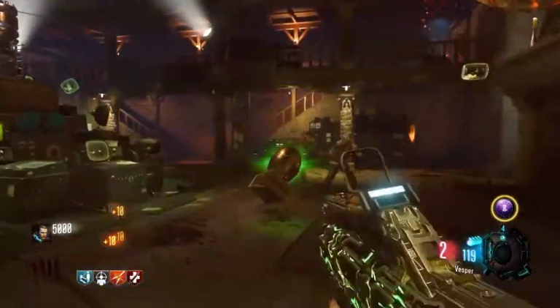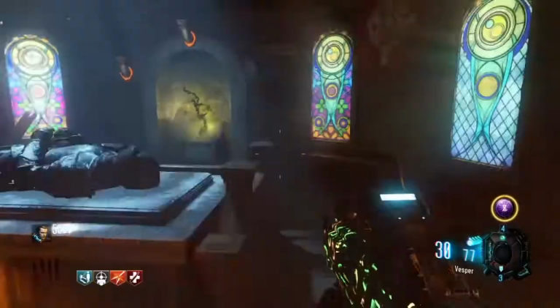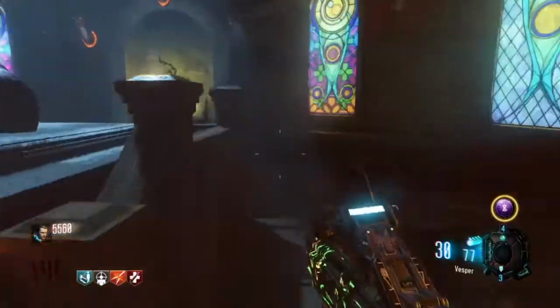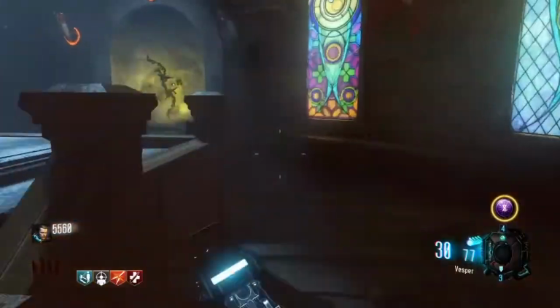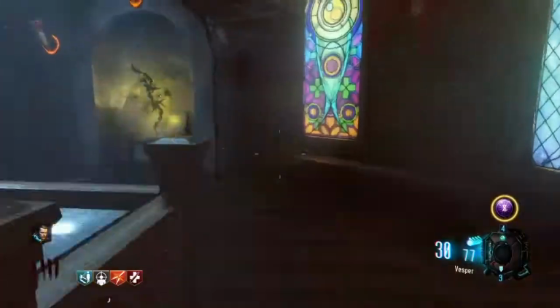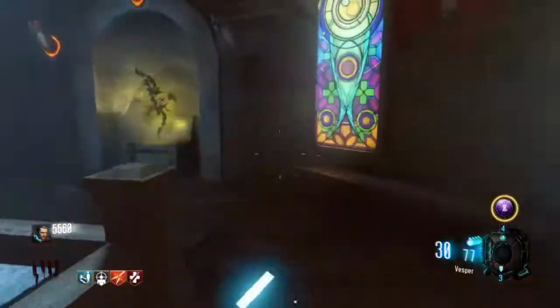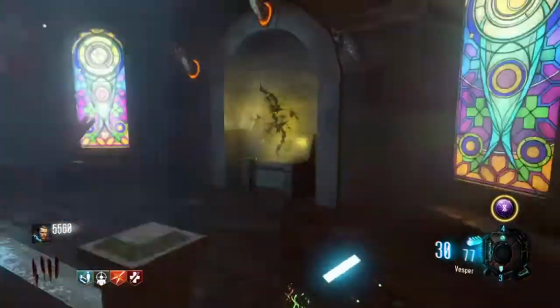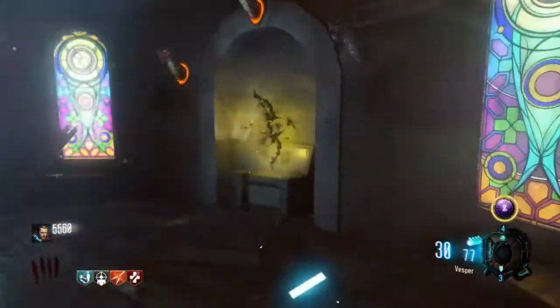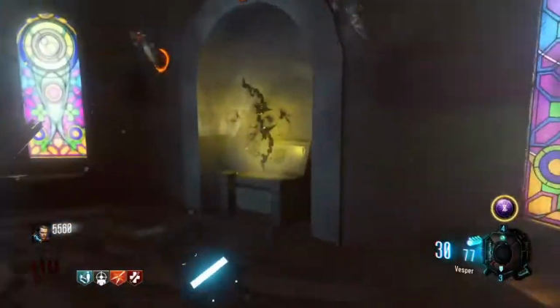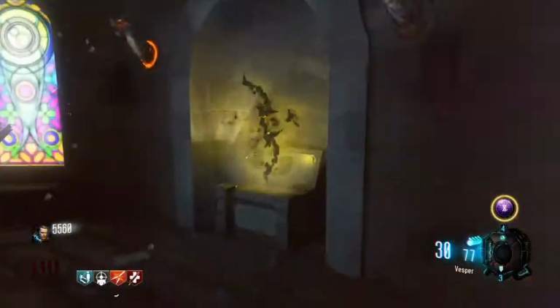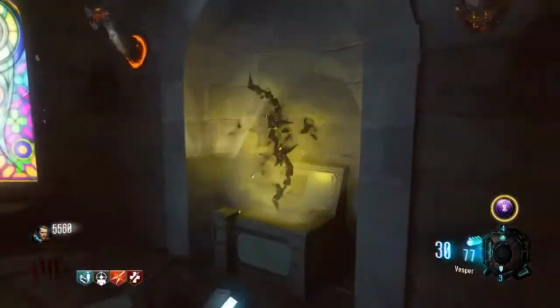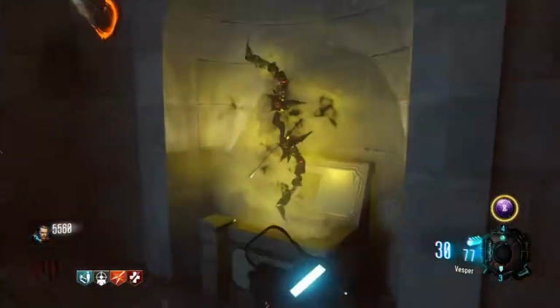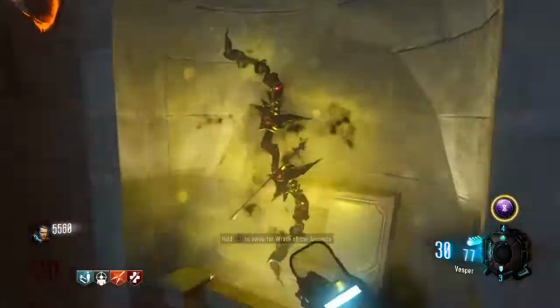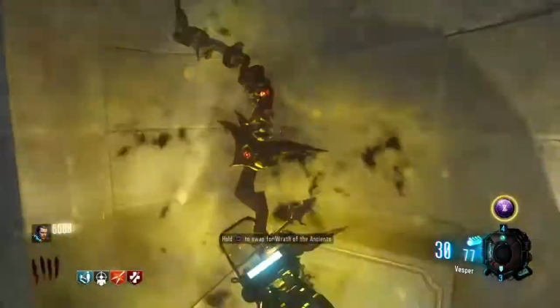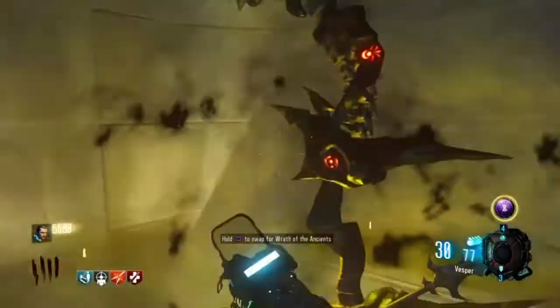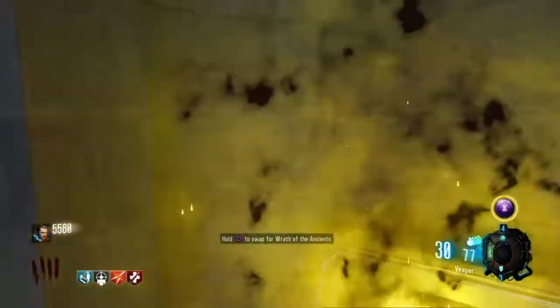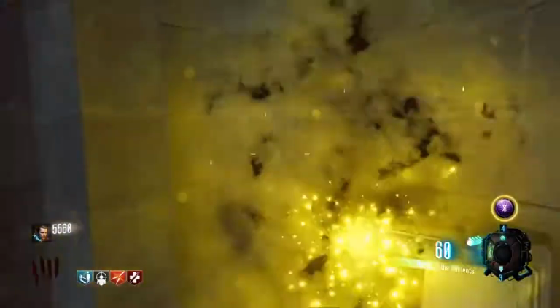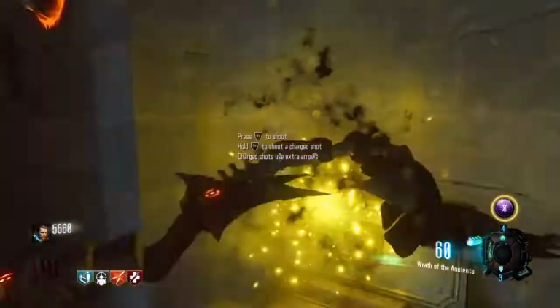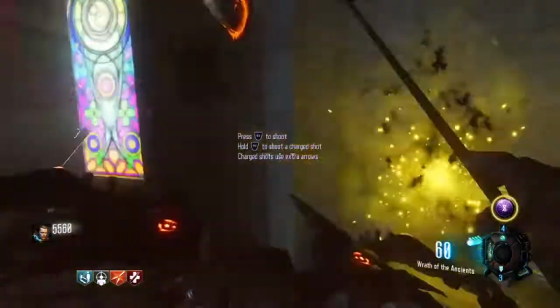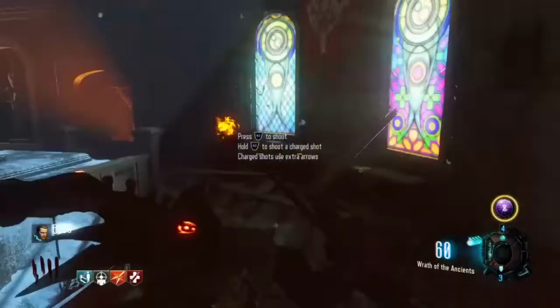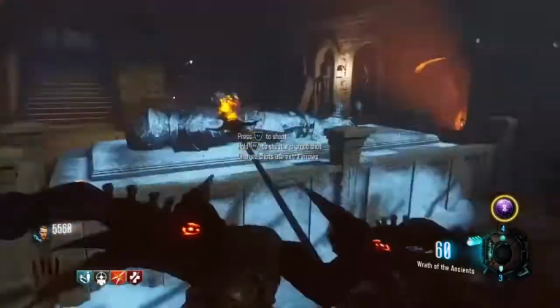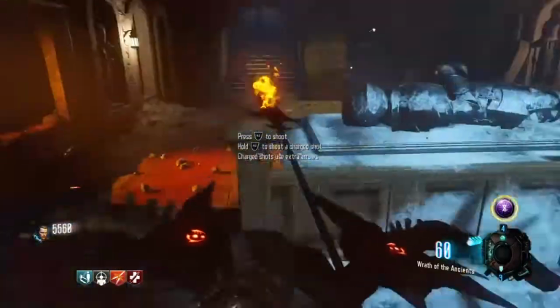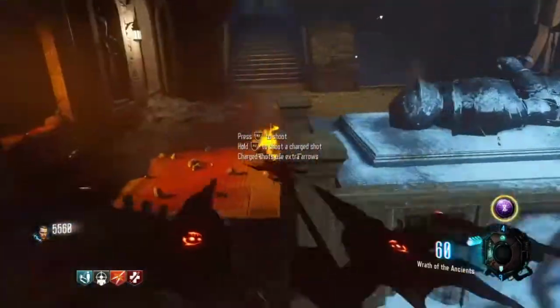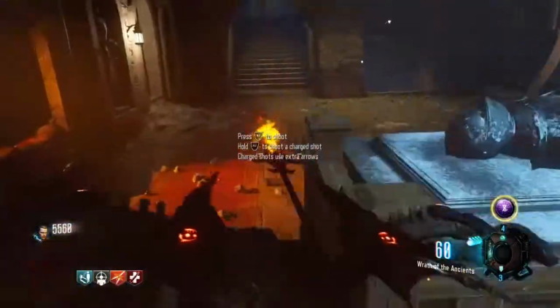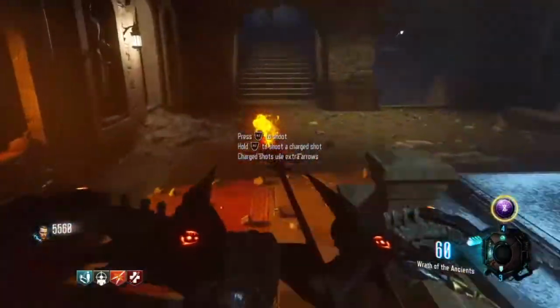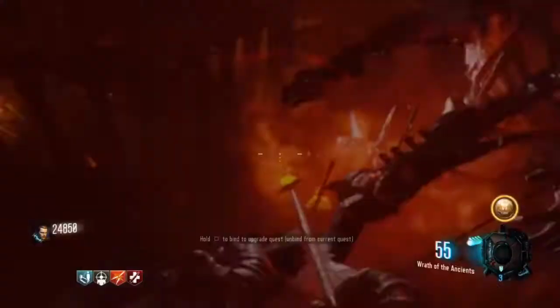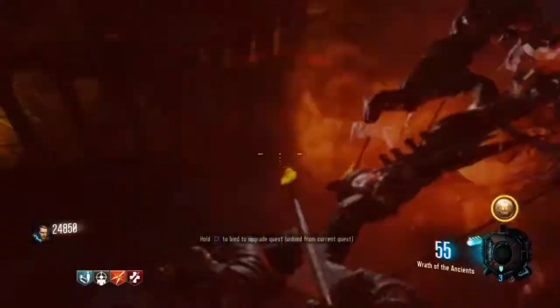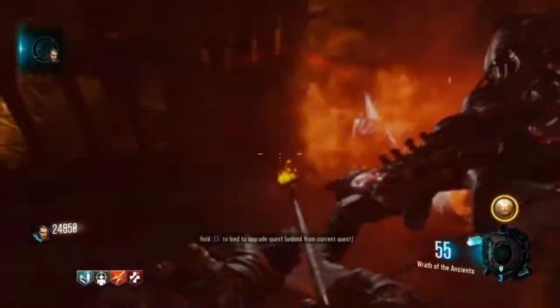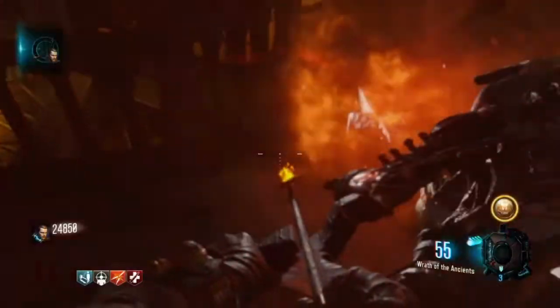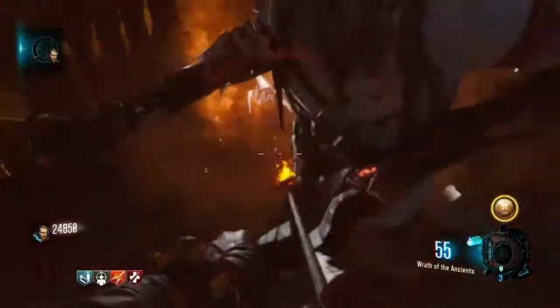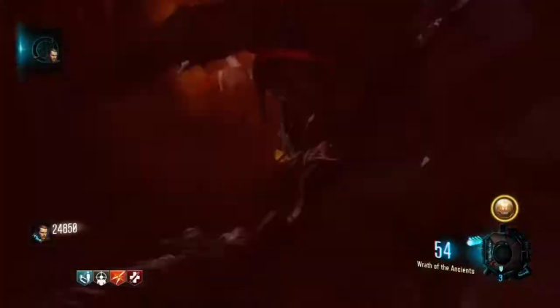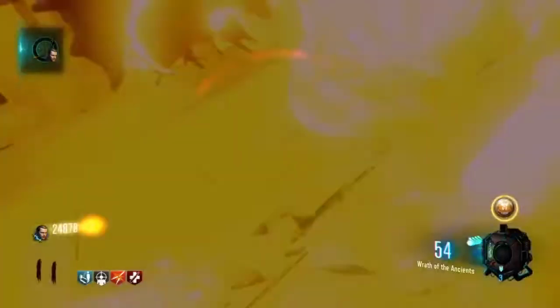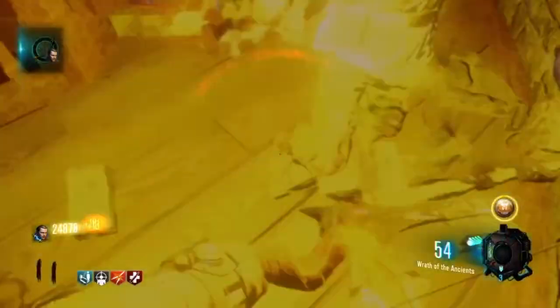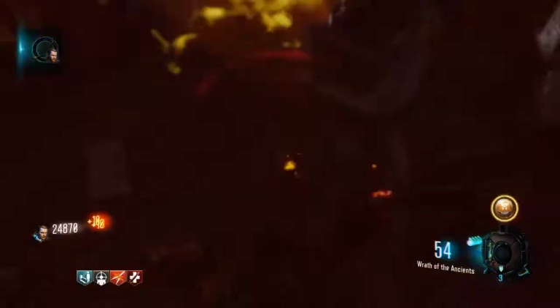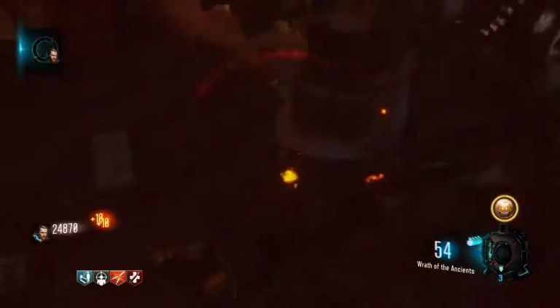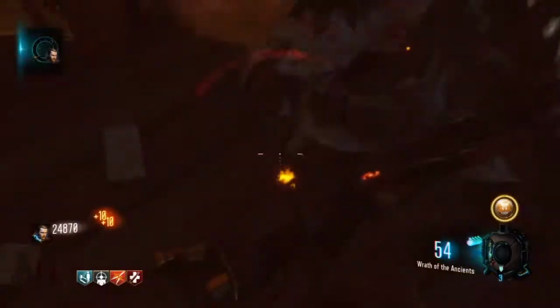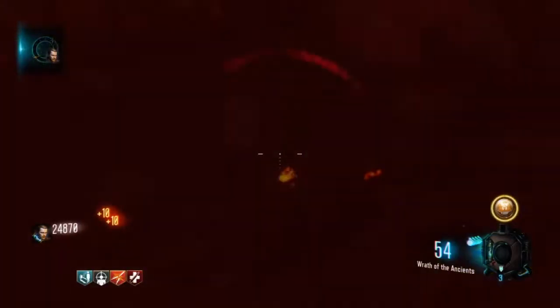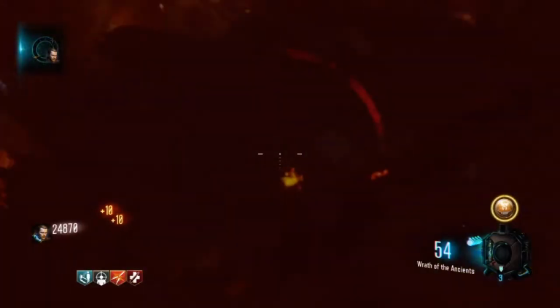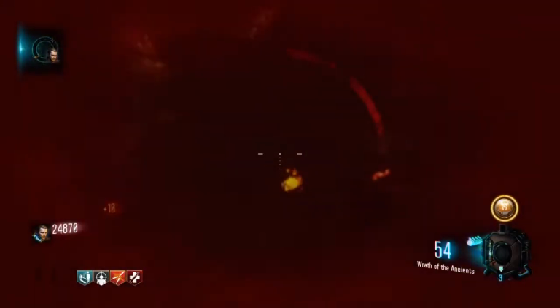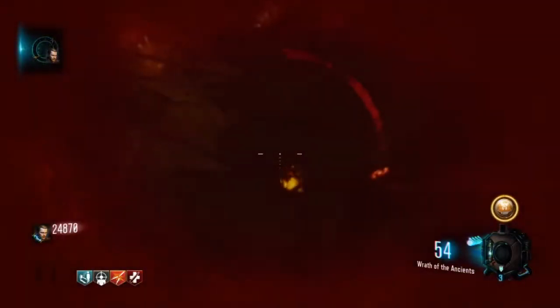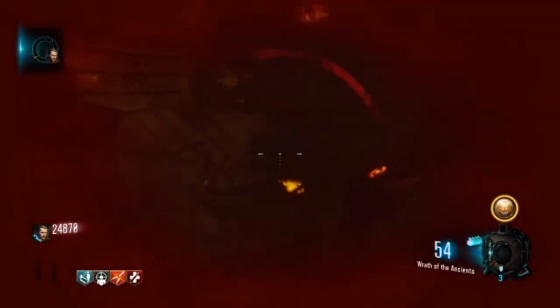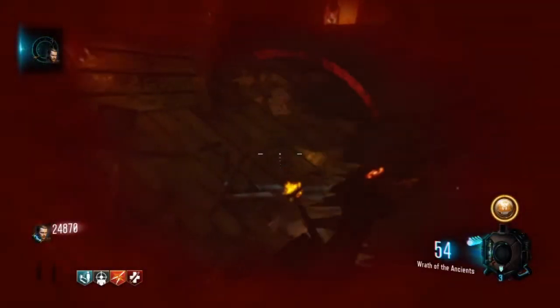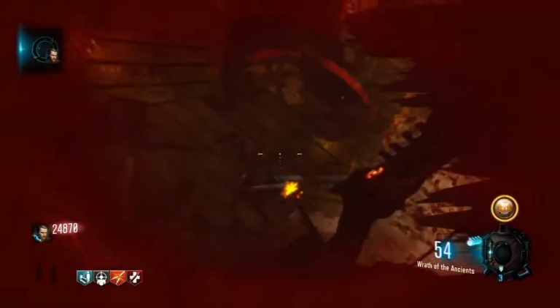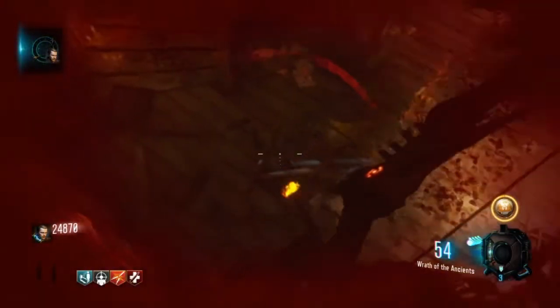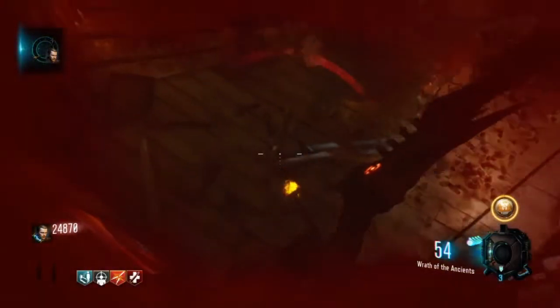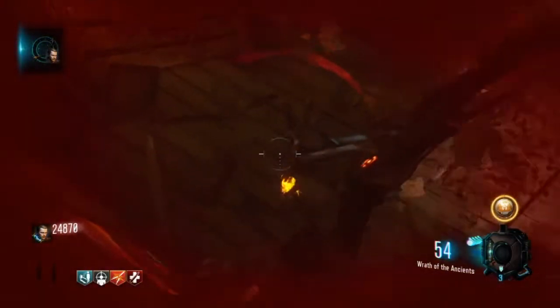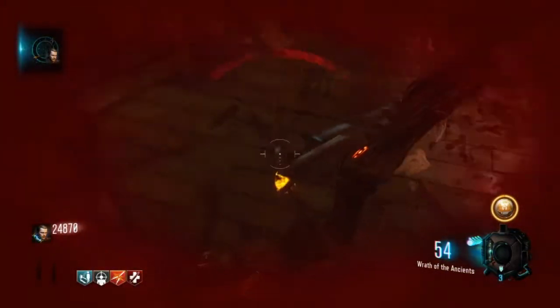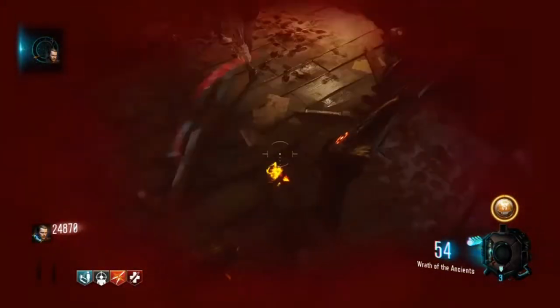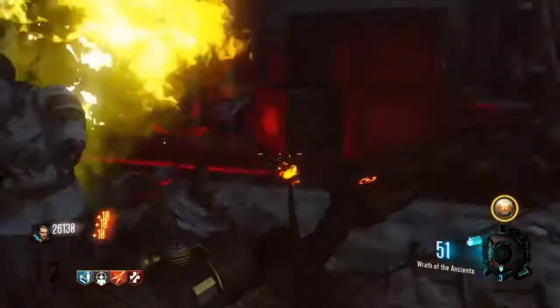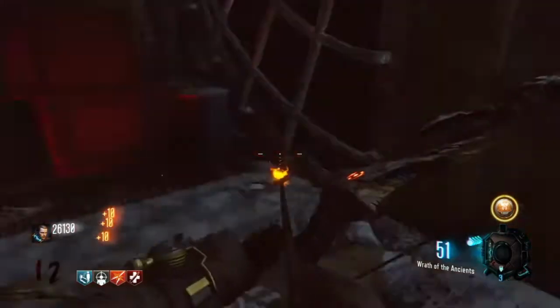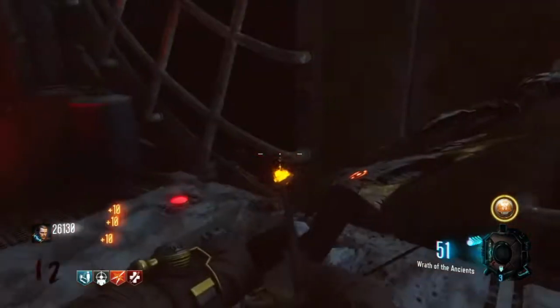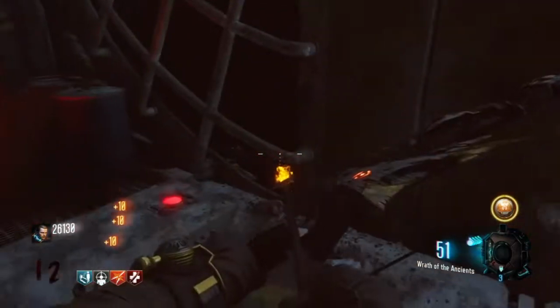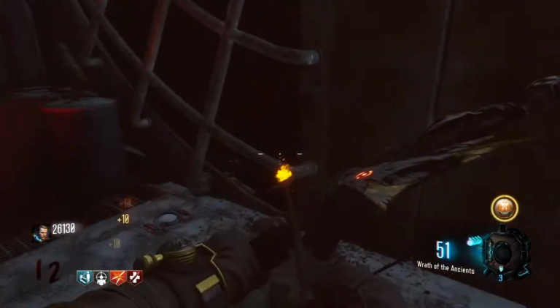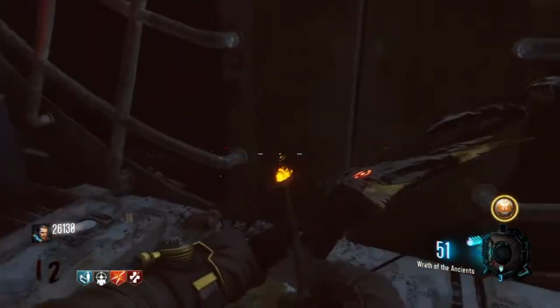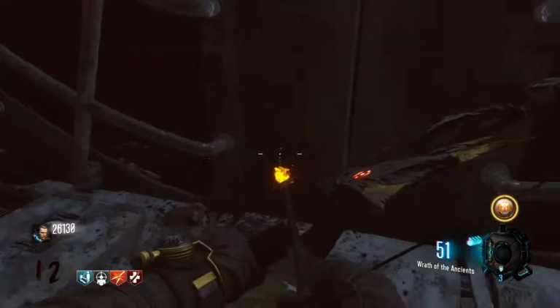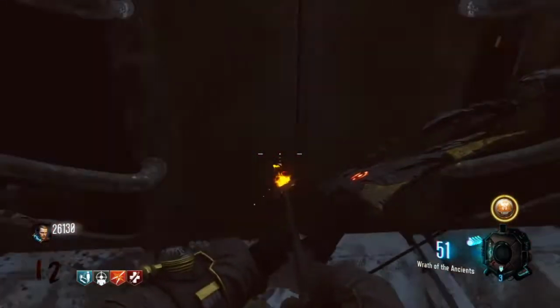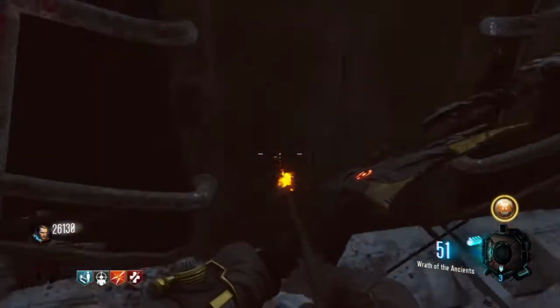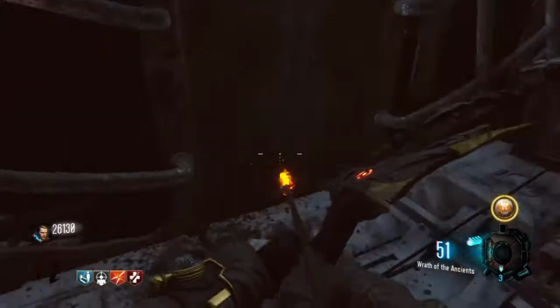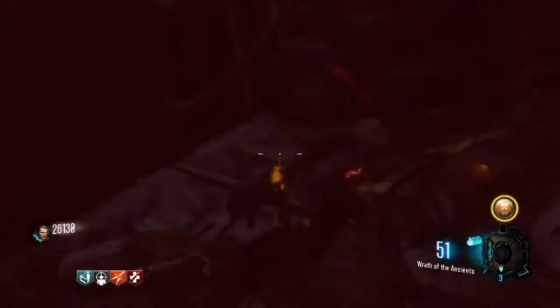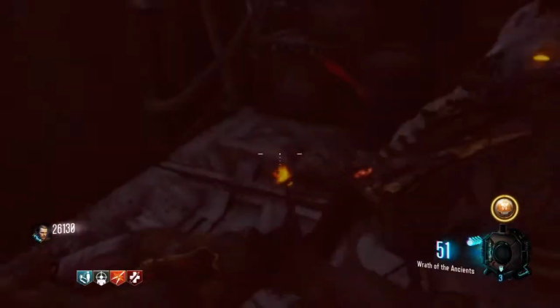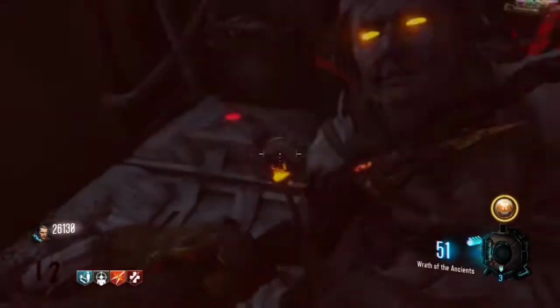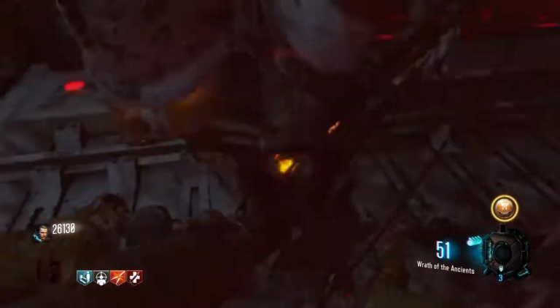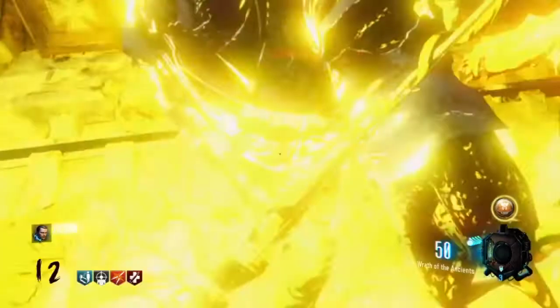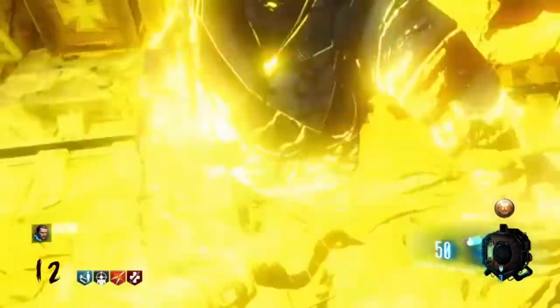Once you do so, go to the bottom of the laboratory to pick up the Wrath of the Ancient spell. Go to the top of the clock tower and shoot this little box up there — you'll get the arrow.